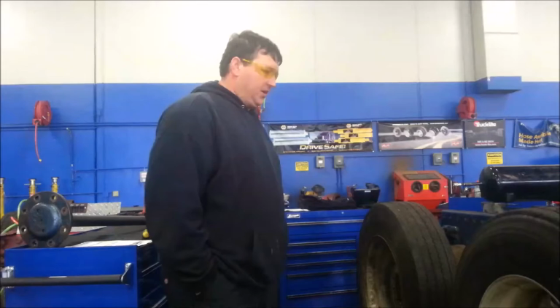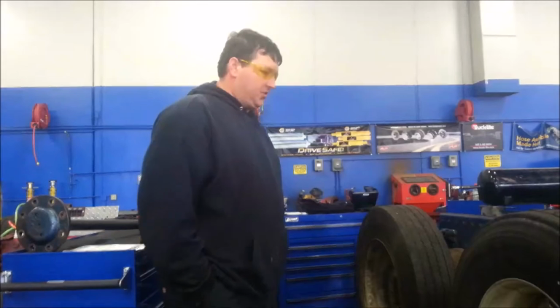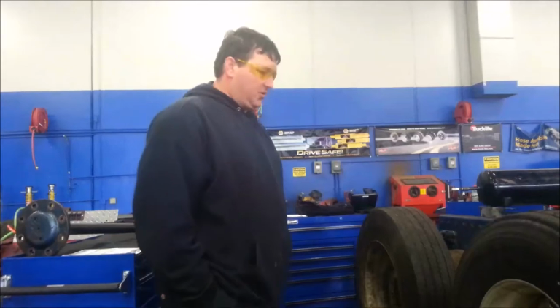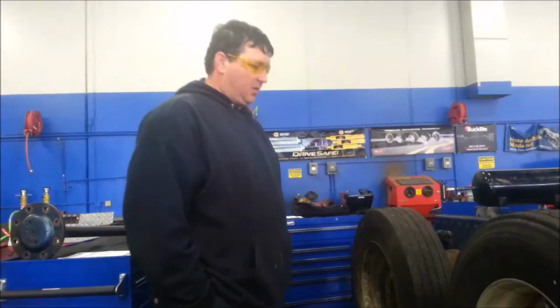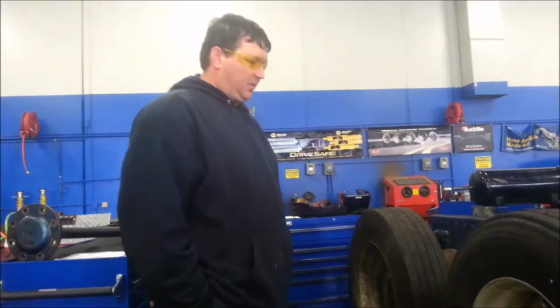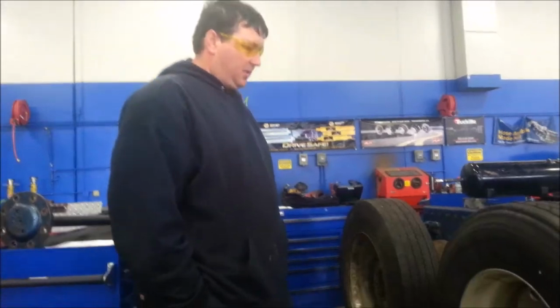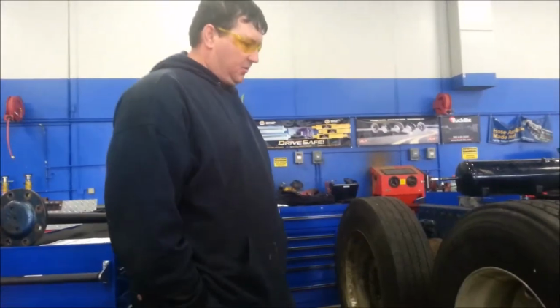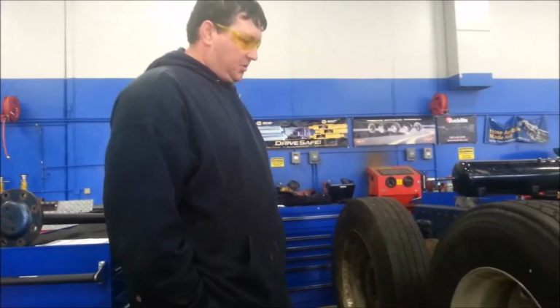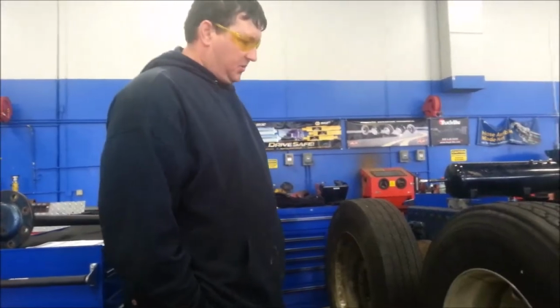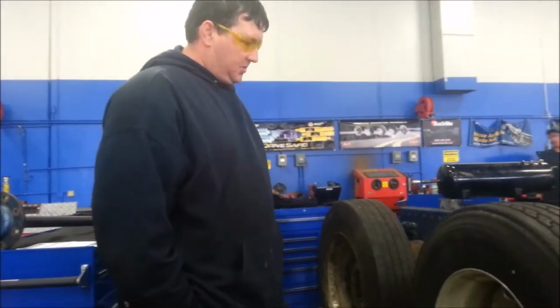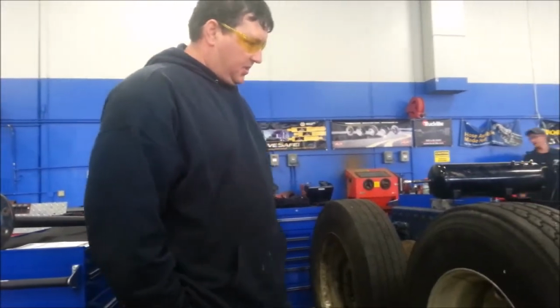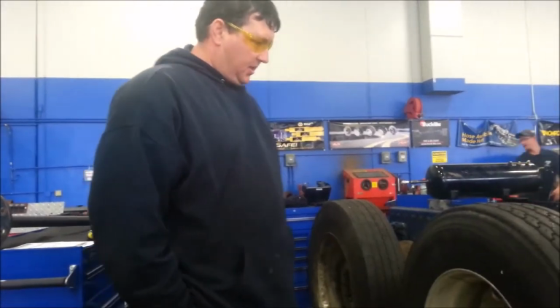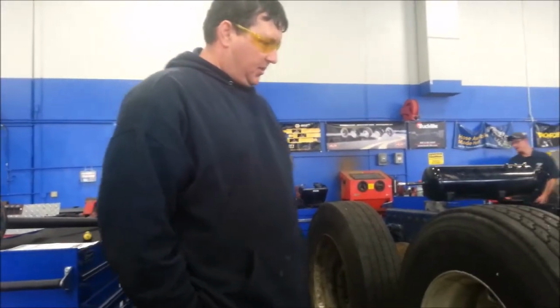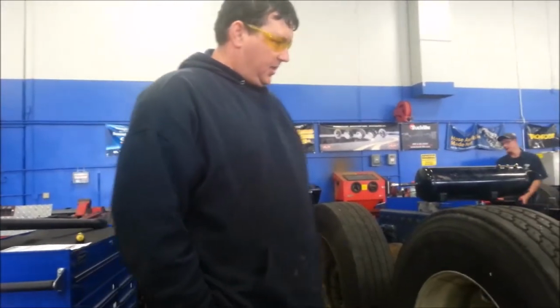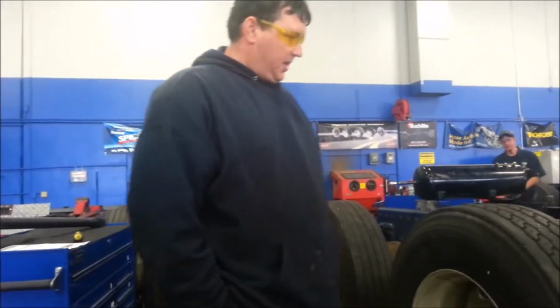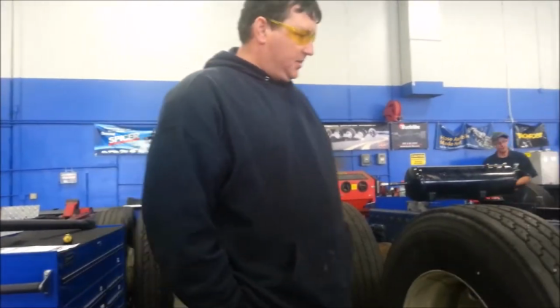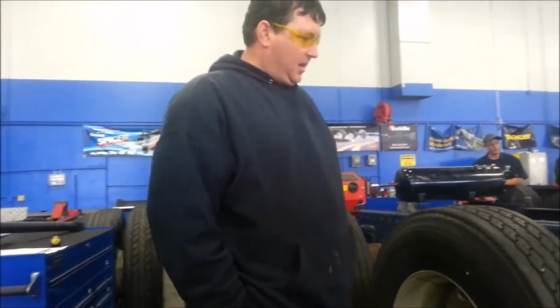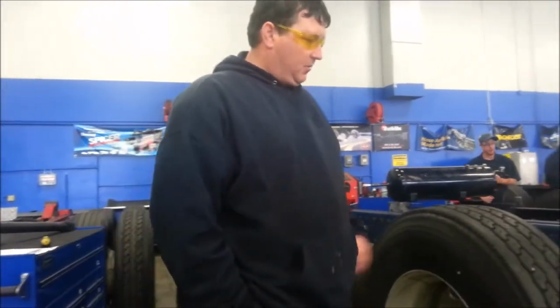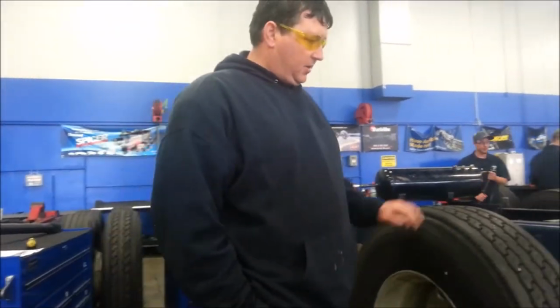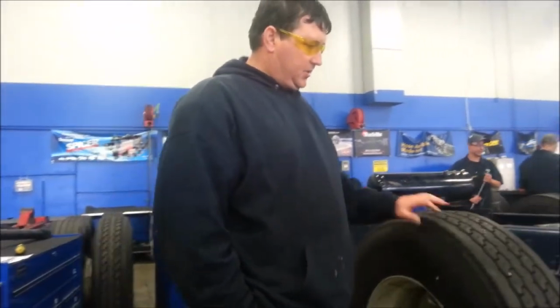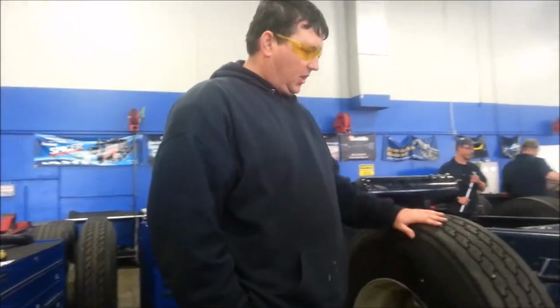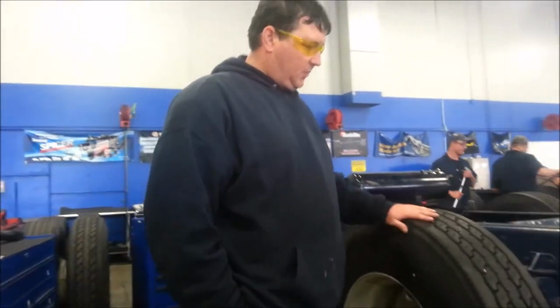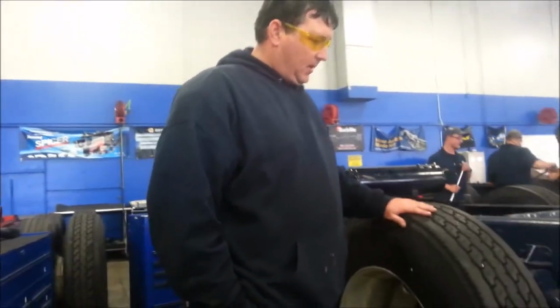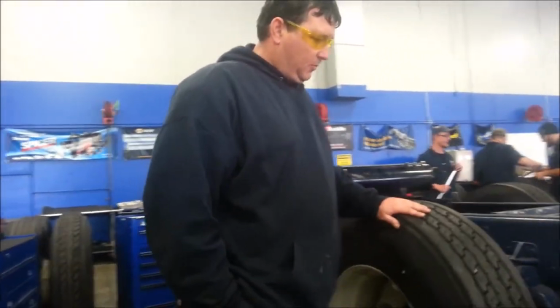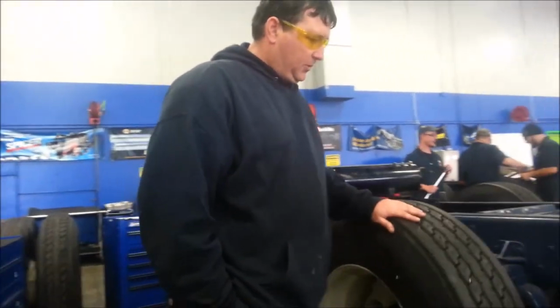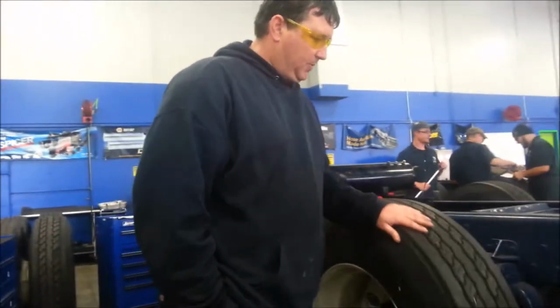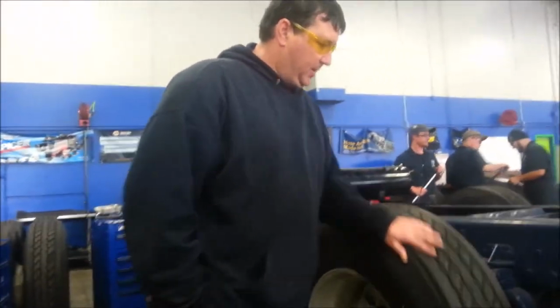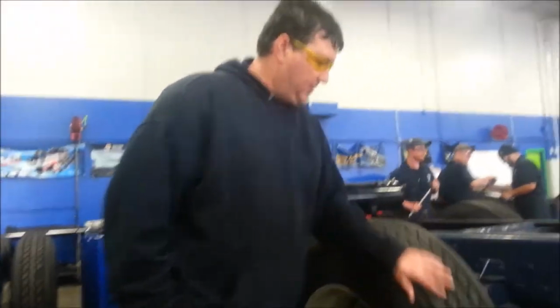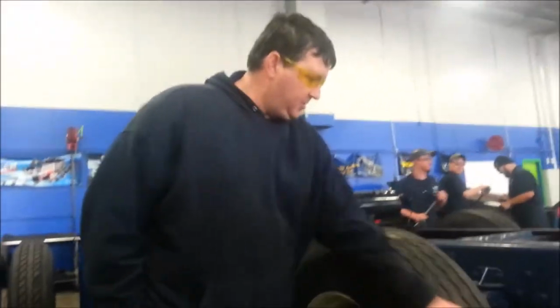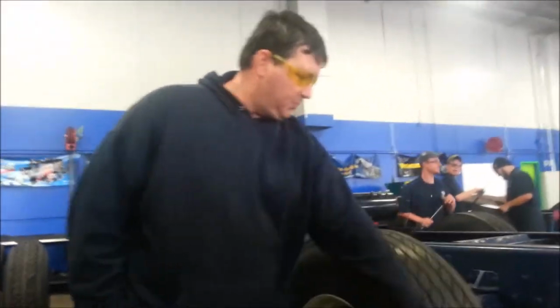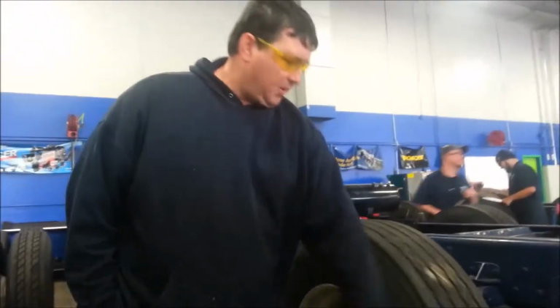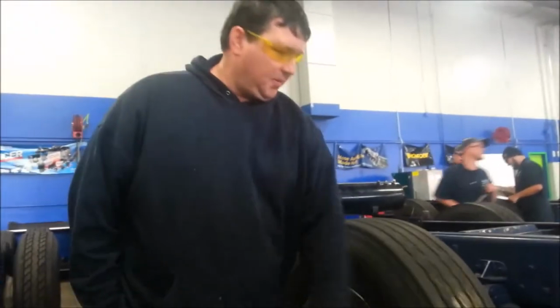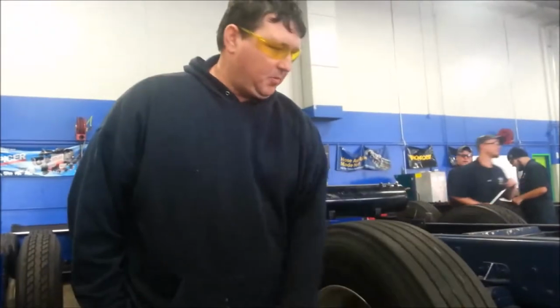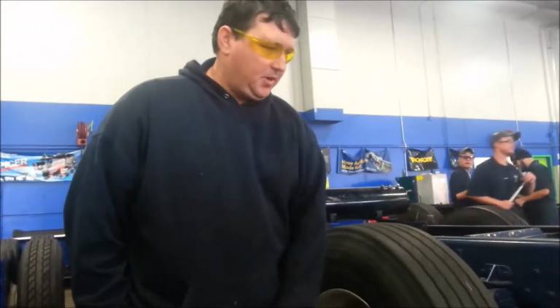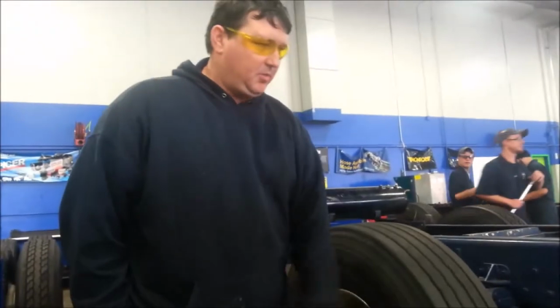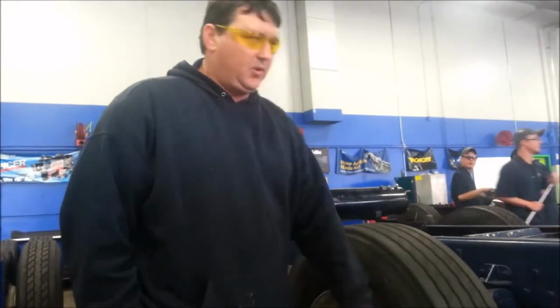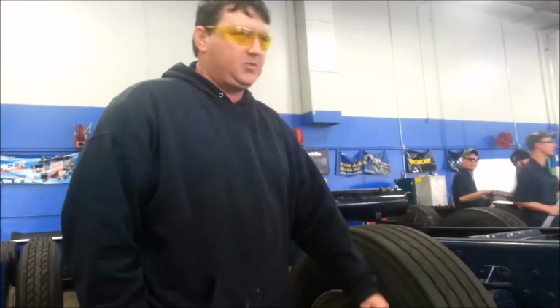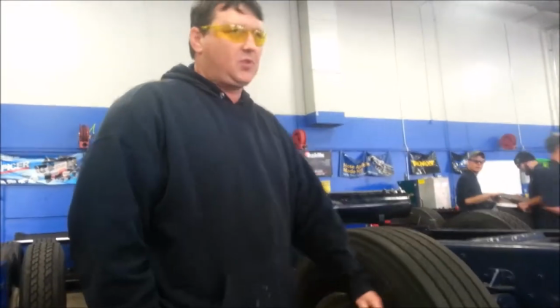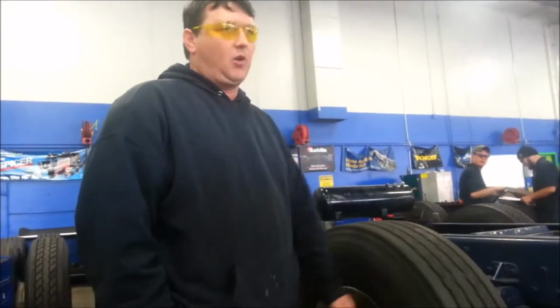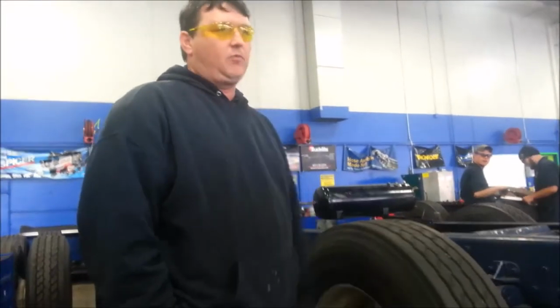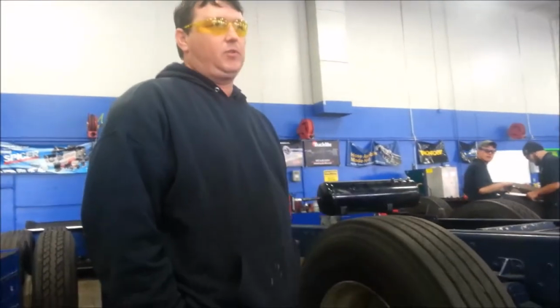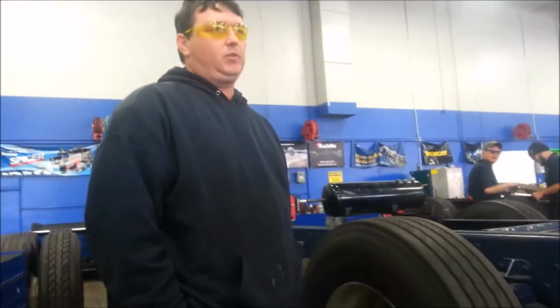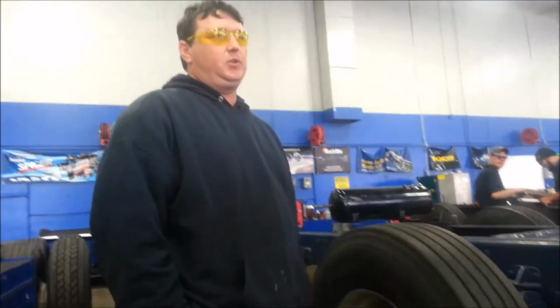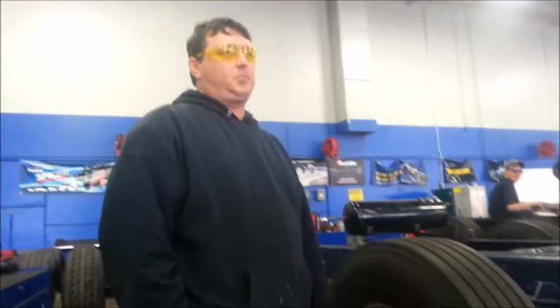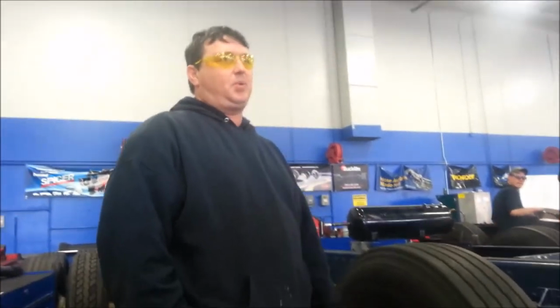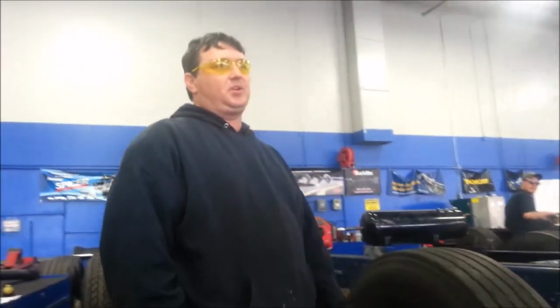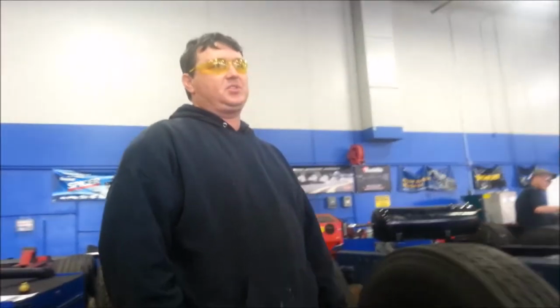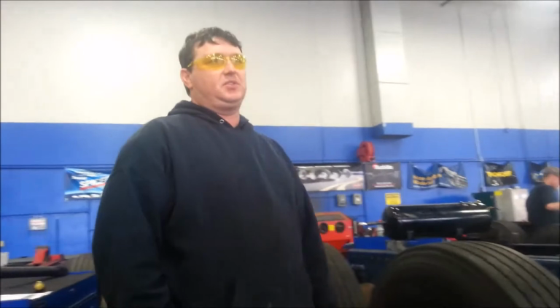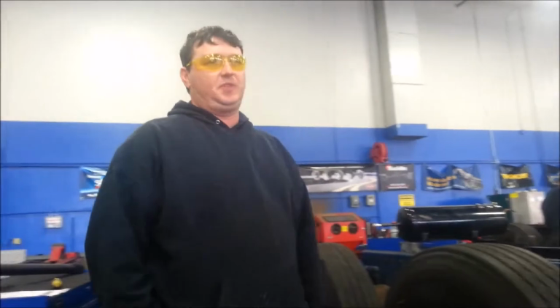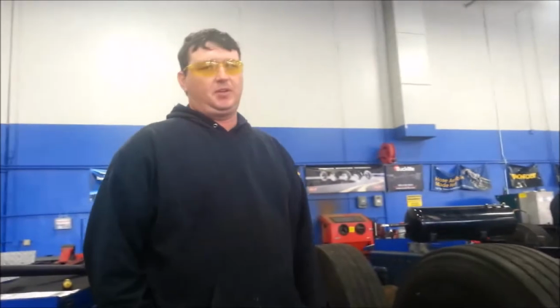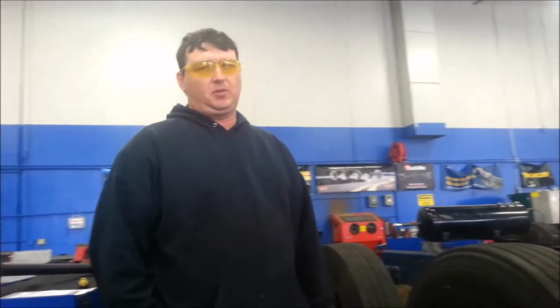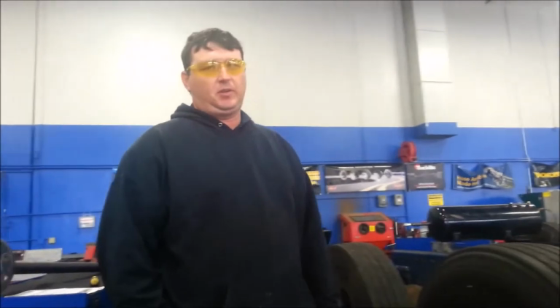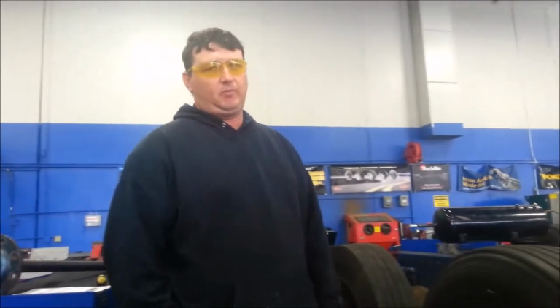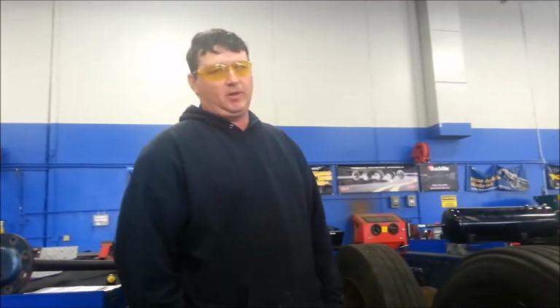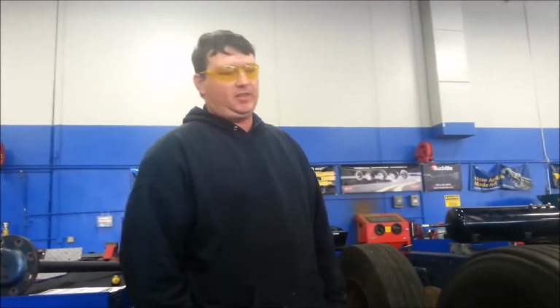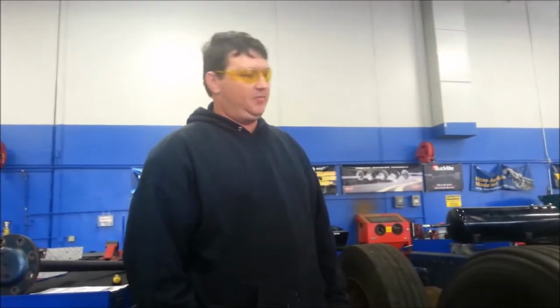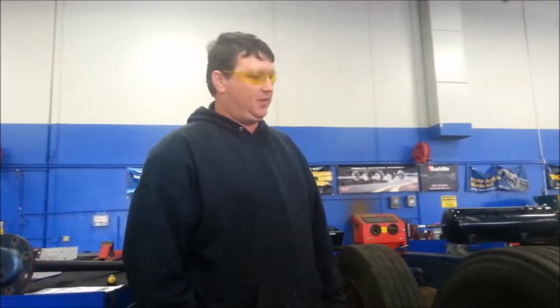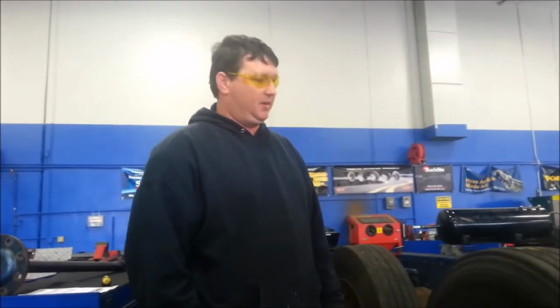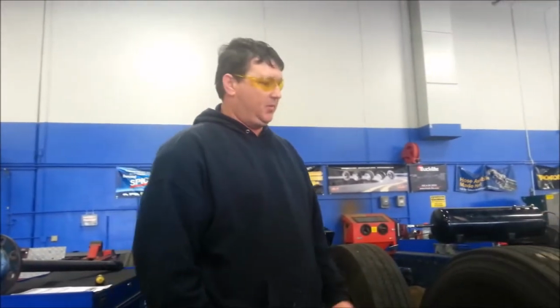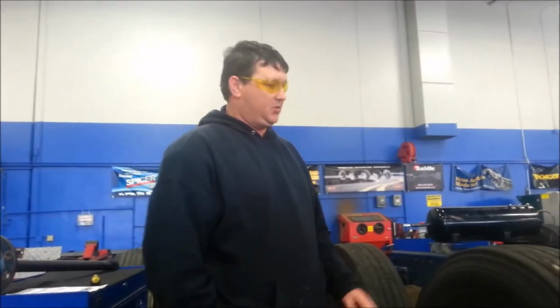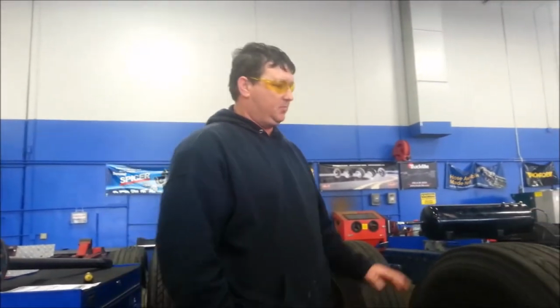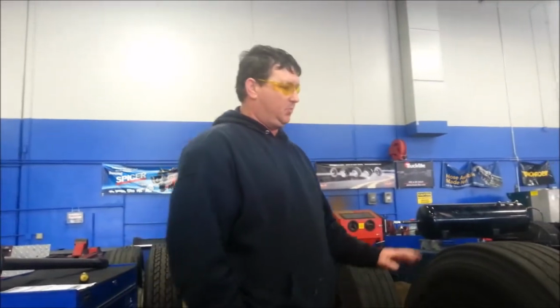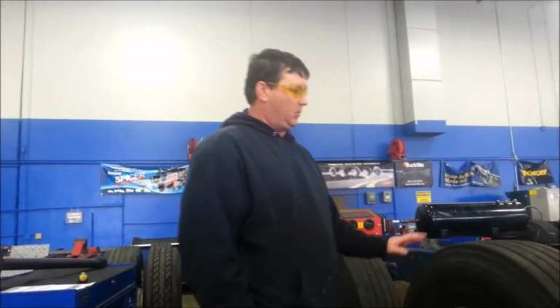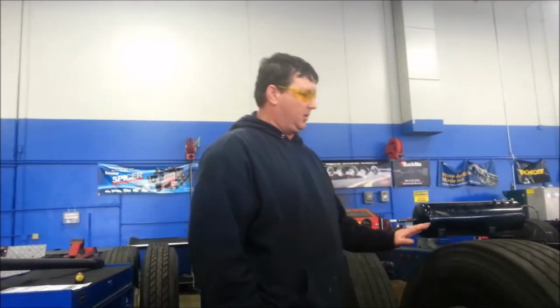Robert here with Jones Tech. Today we're going to talk about wheel bearings, probably one of the most overlooked parts of the vehicle and one of the very most important.